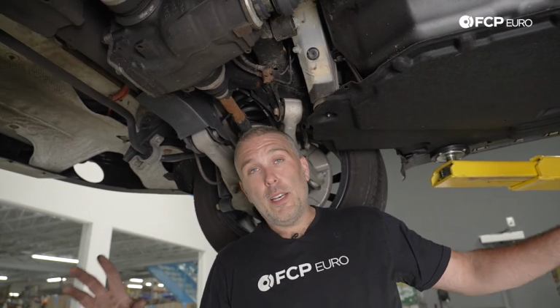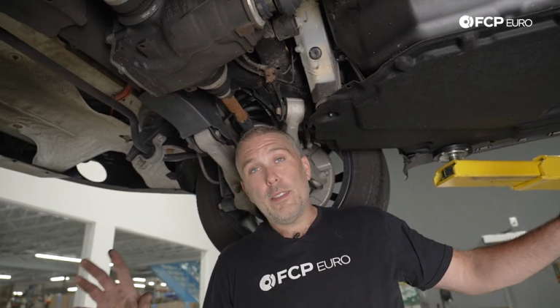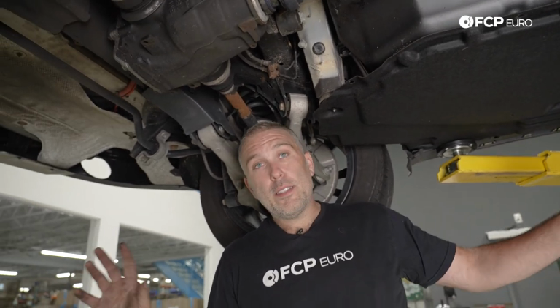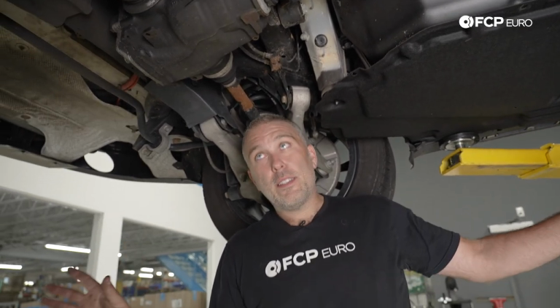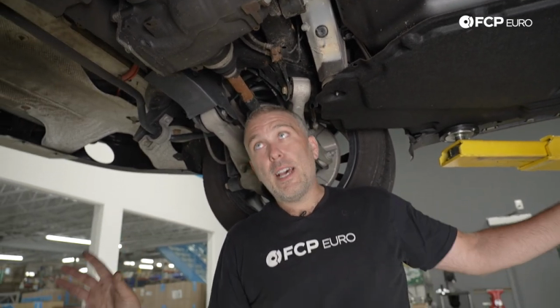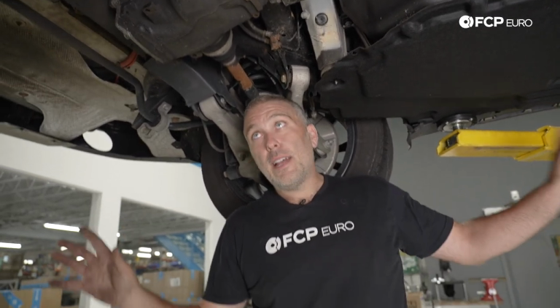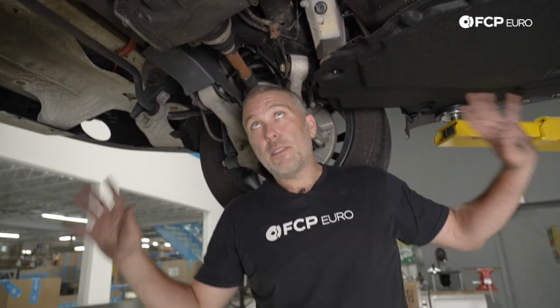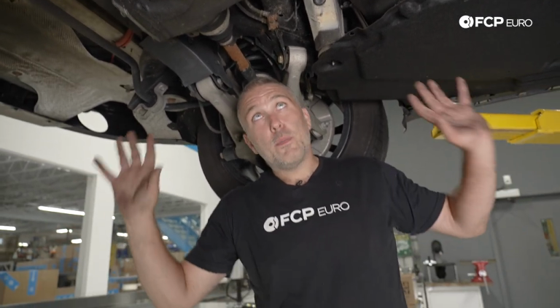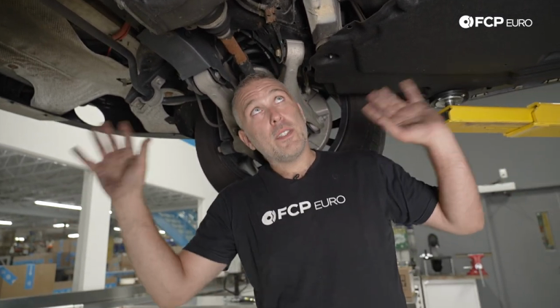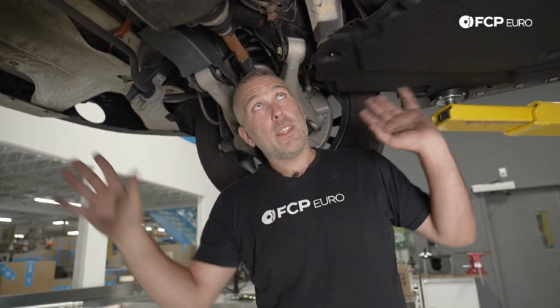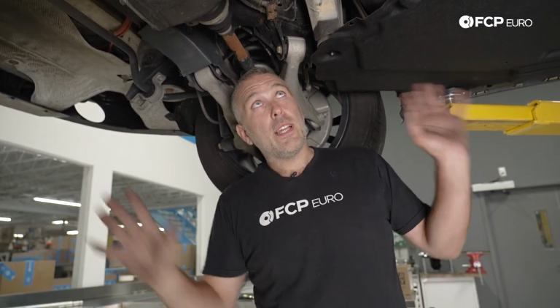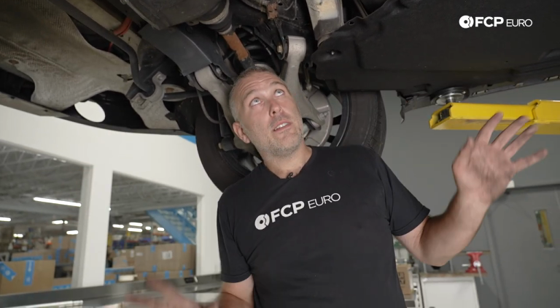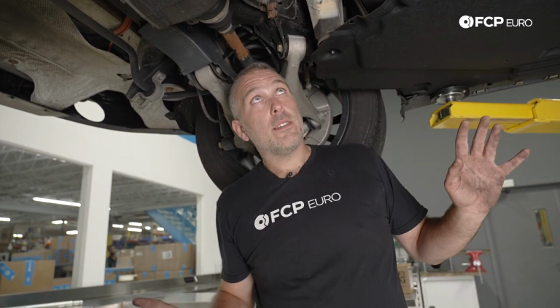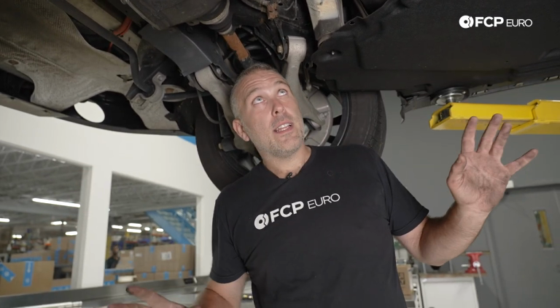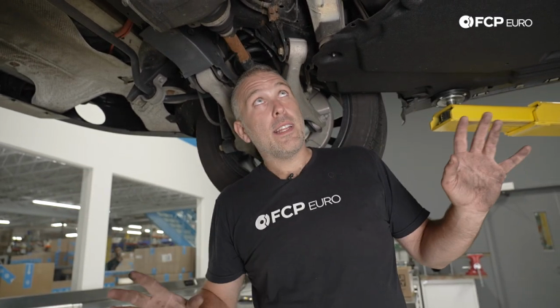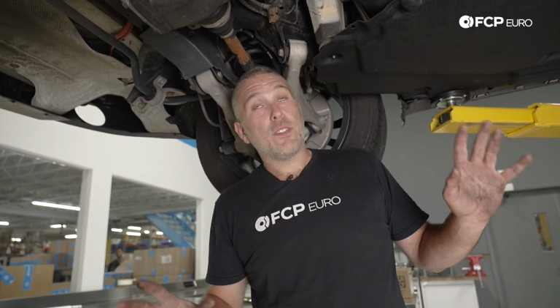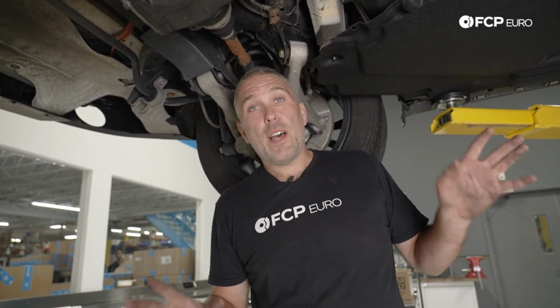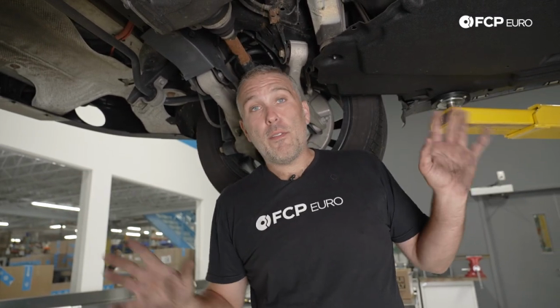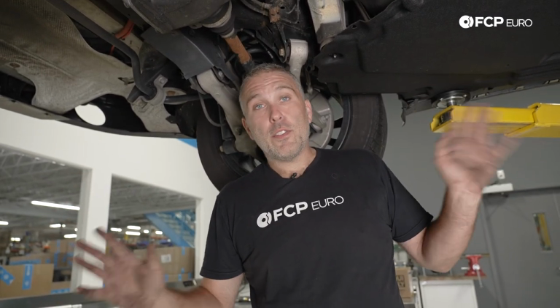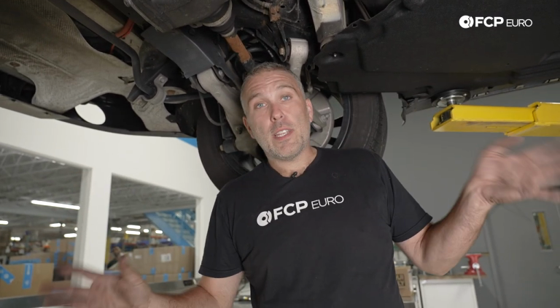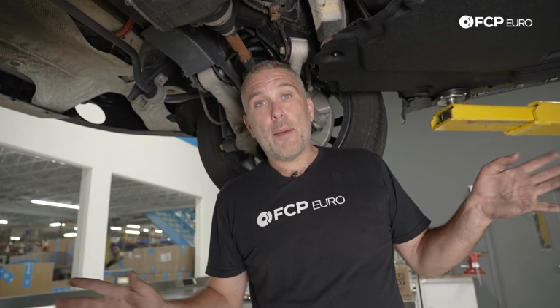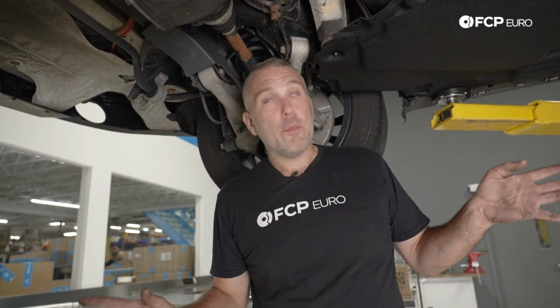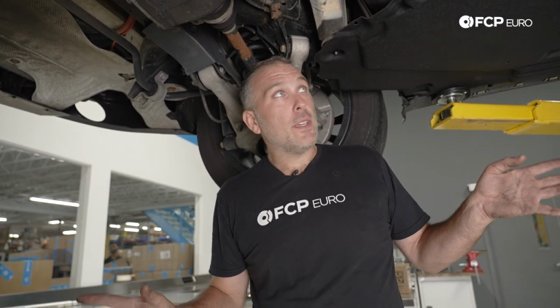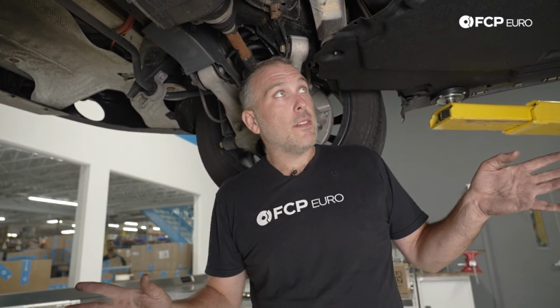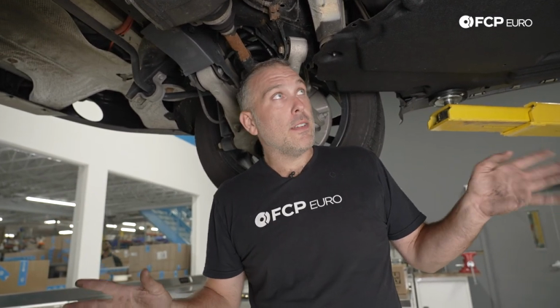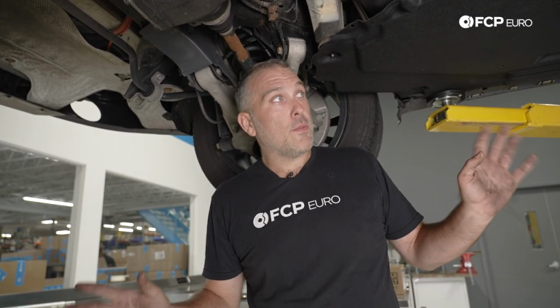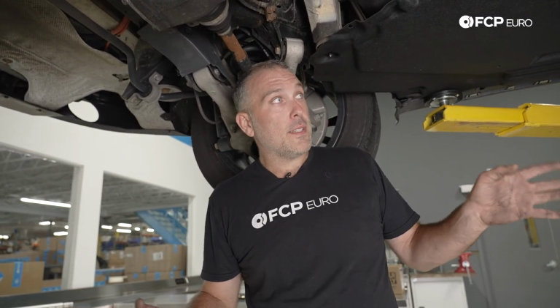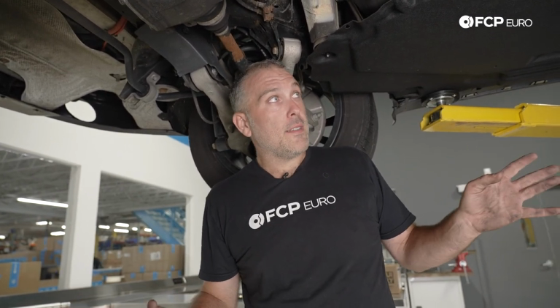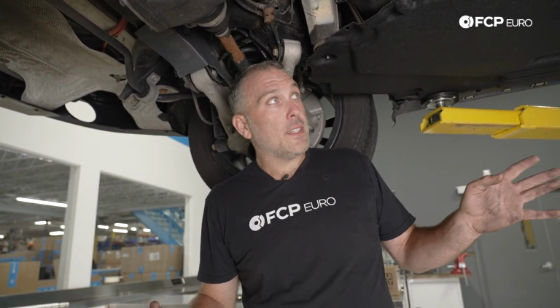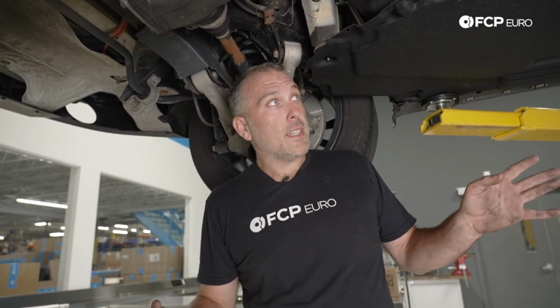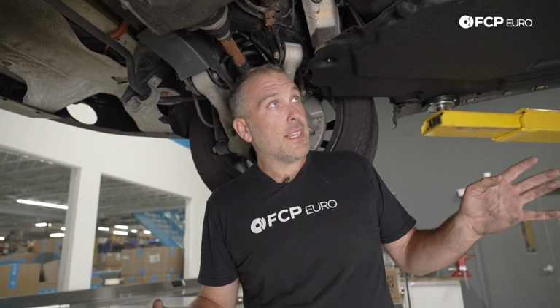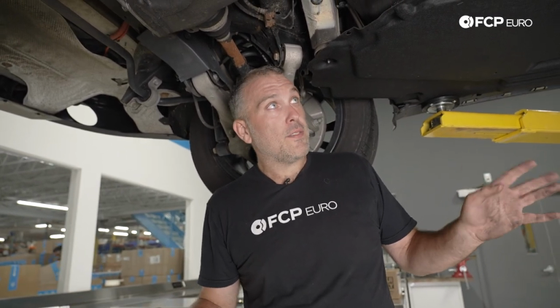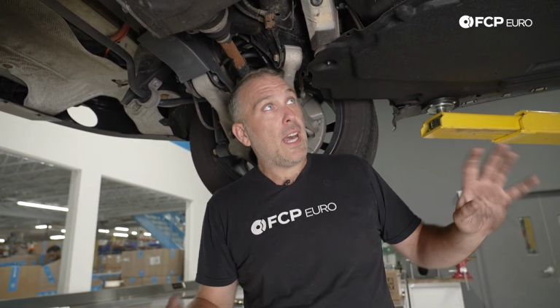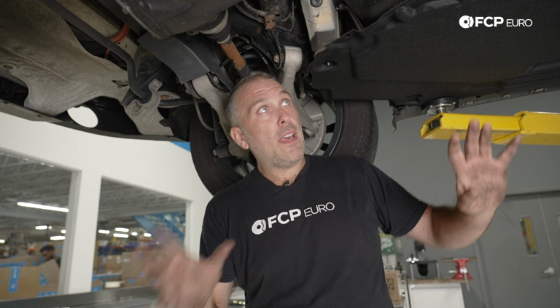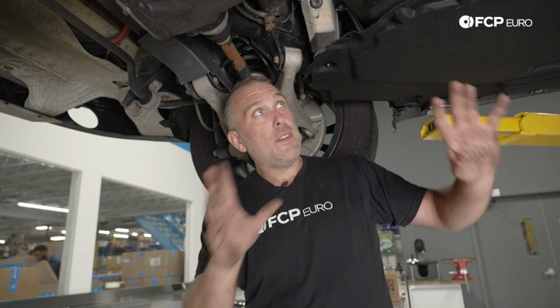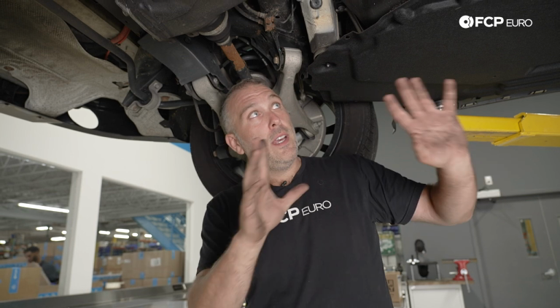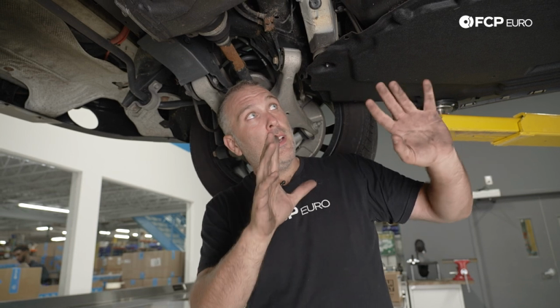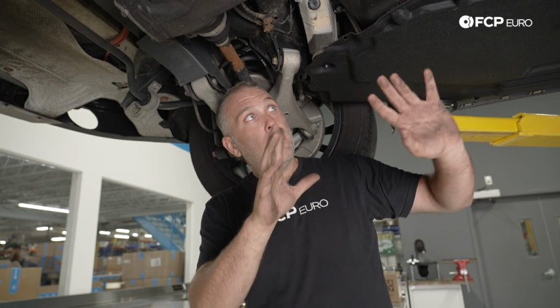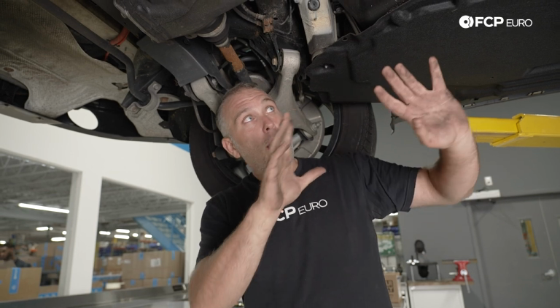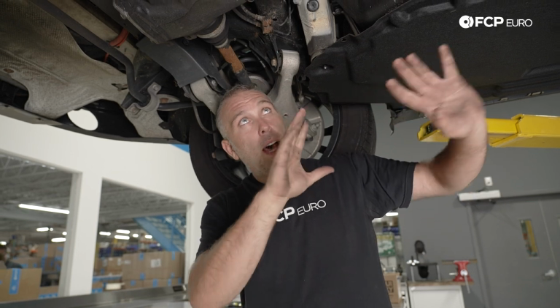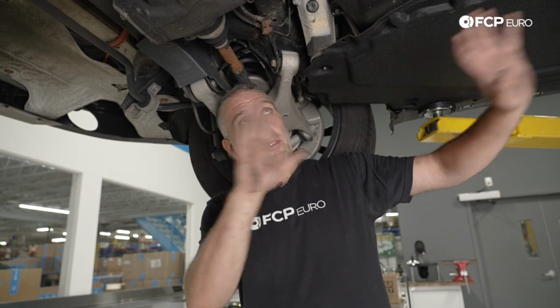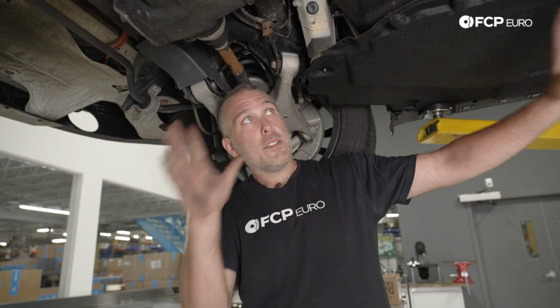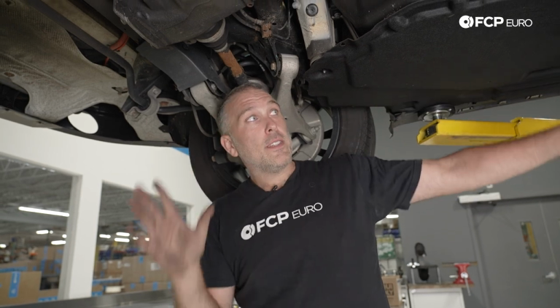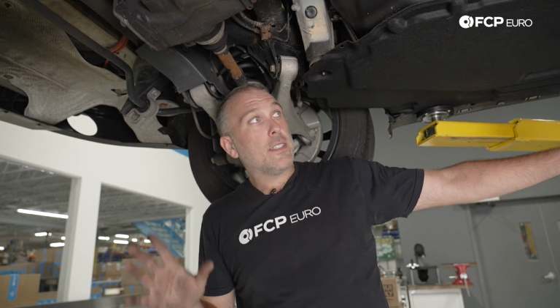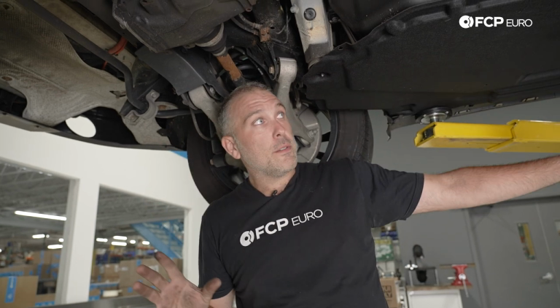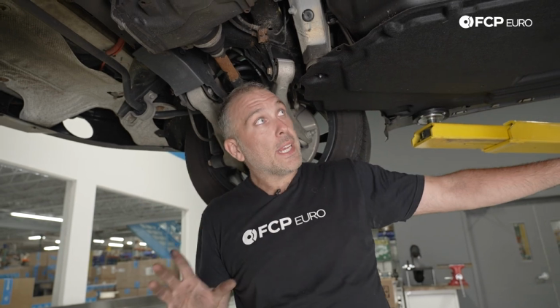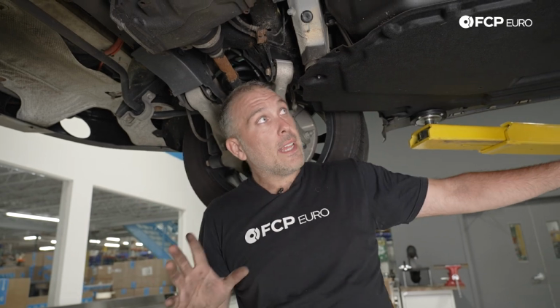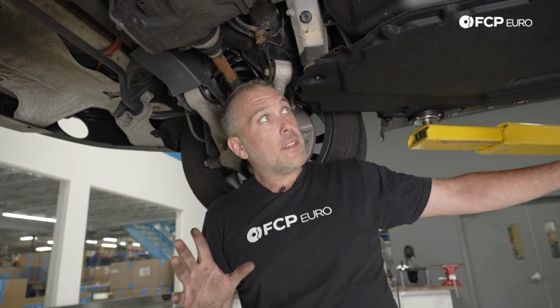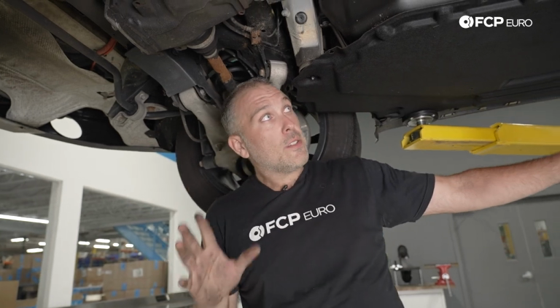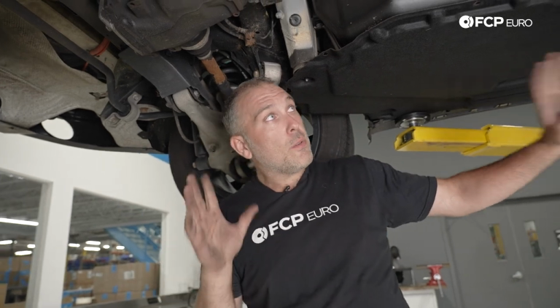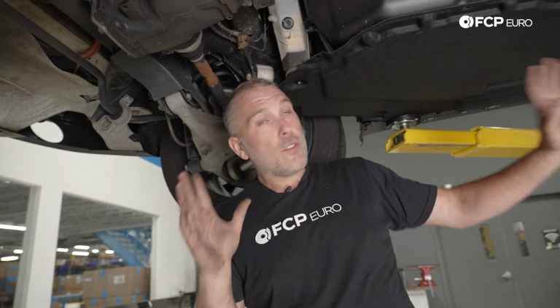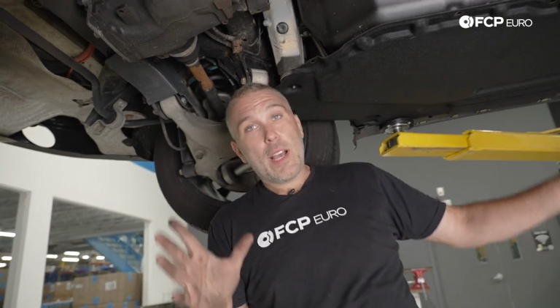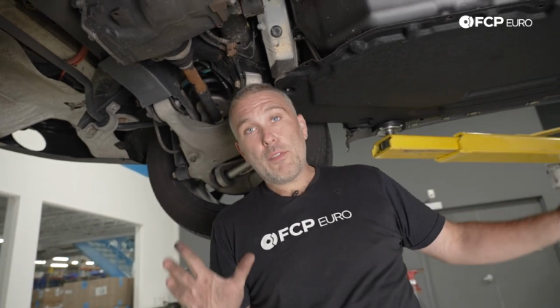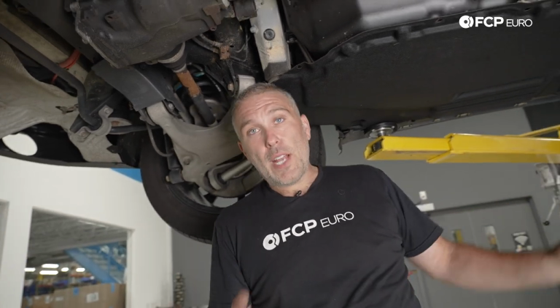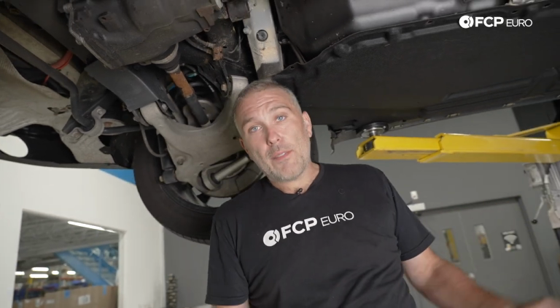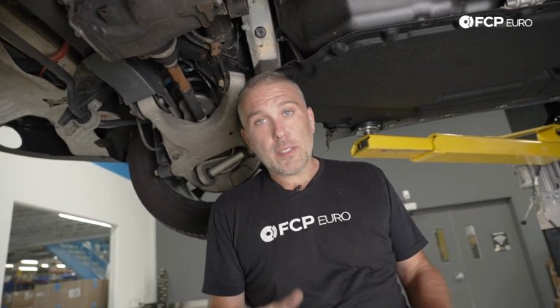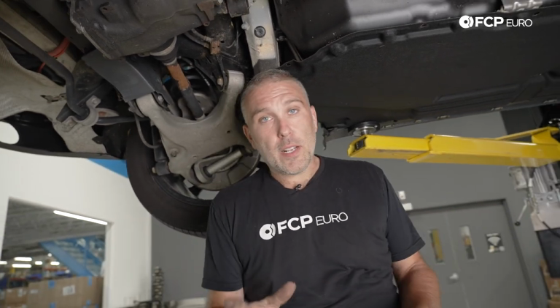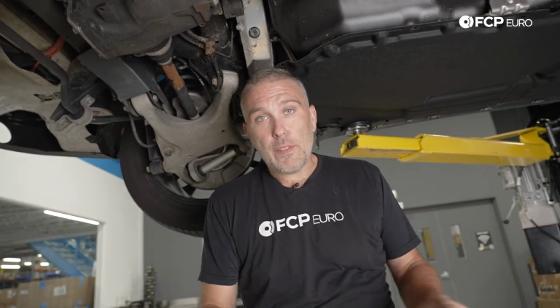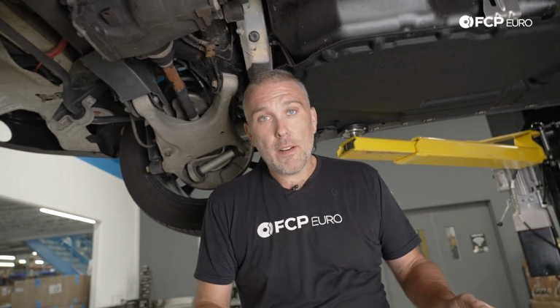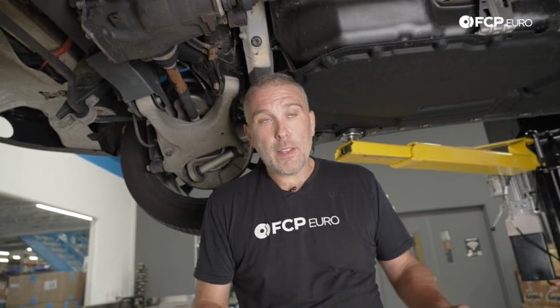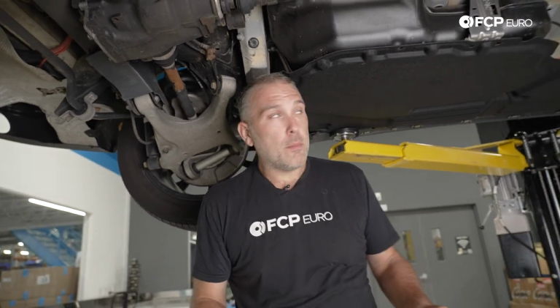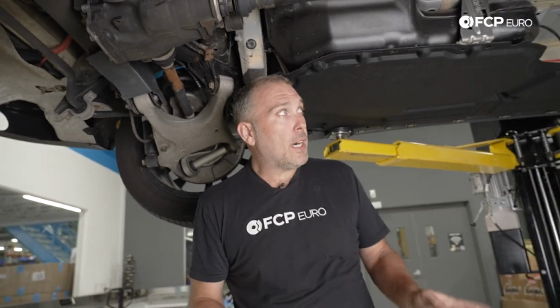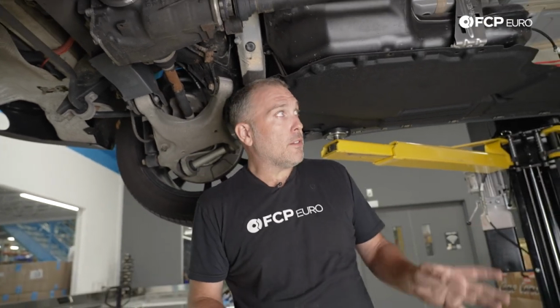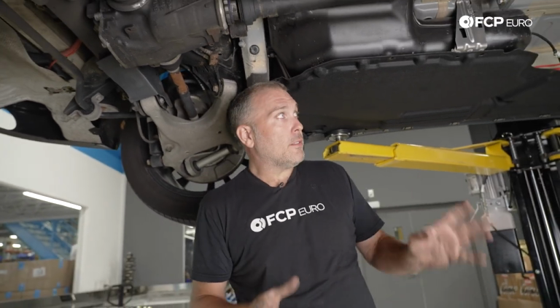This is not specifically how to do this on an X5 — it just happened to be under a 2017 X5. Obviously to get to the drive shaft it's going to vary on the model.